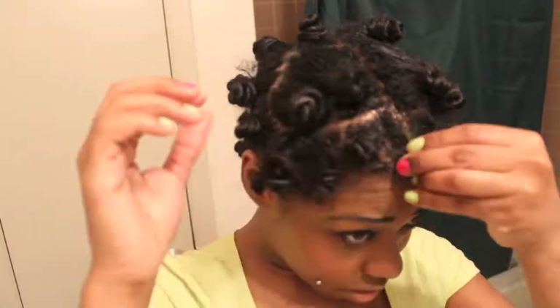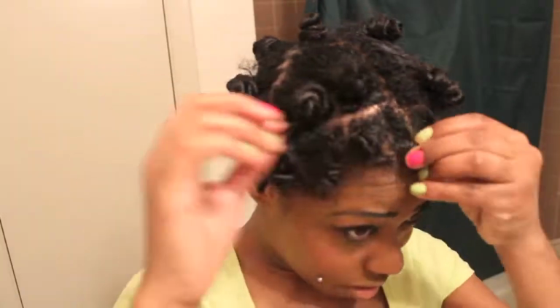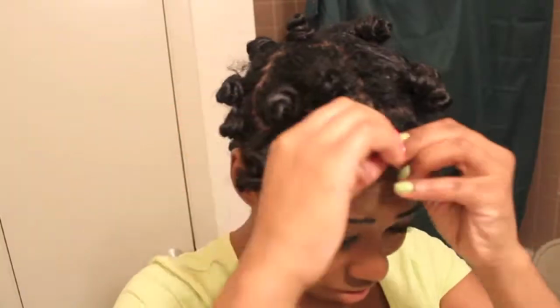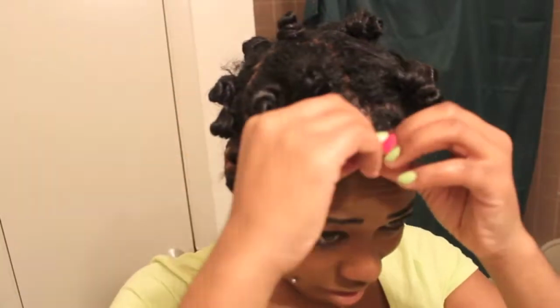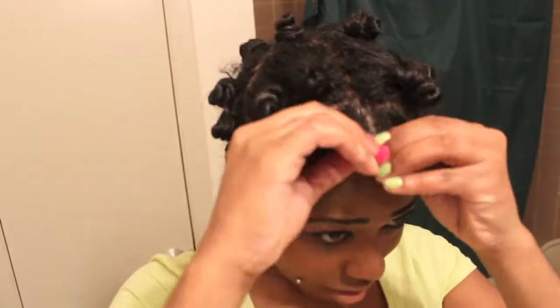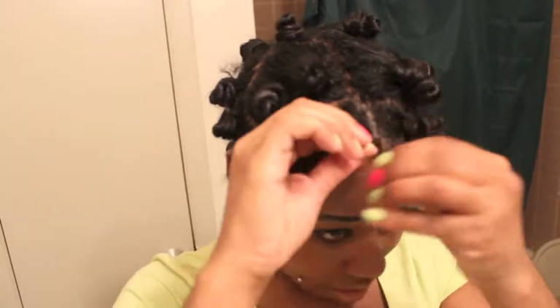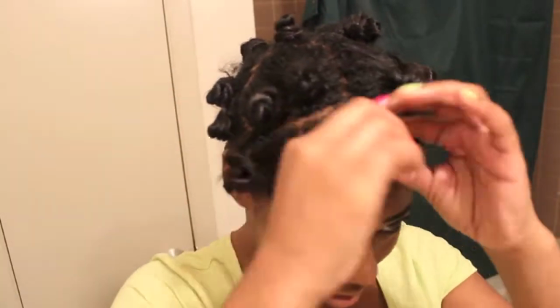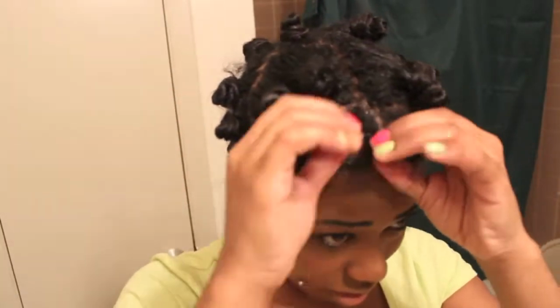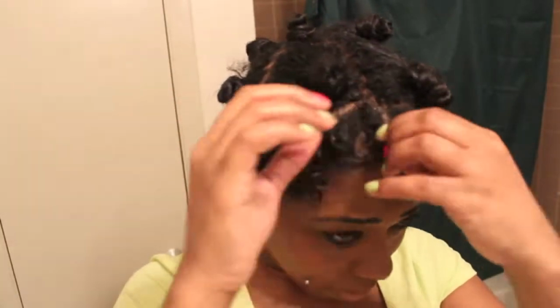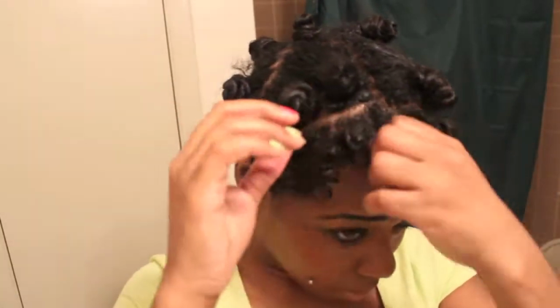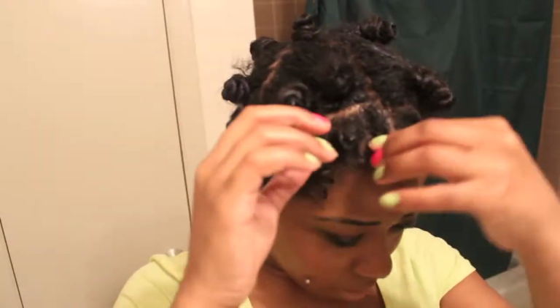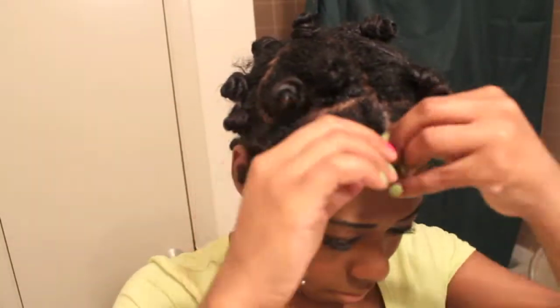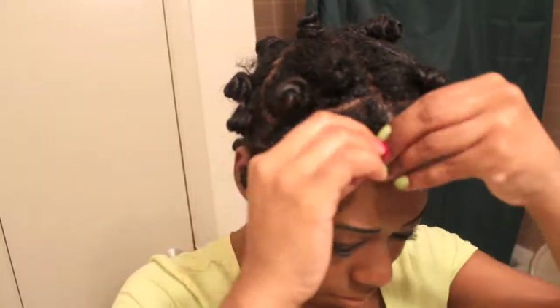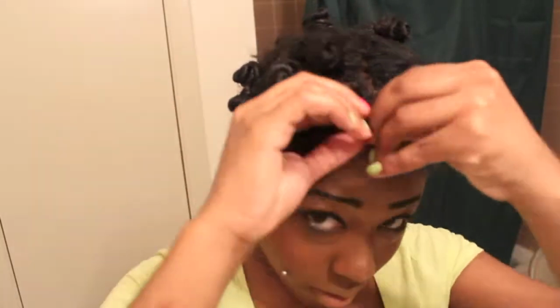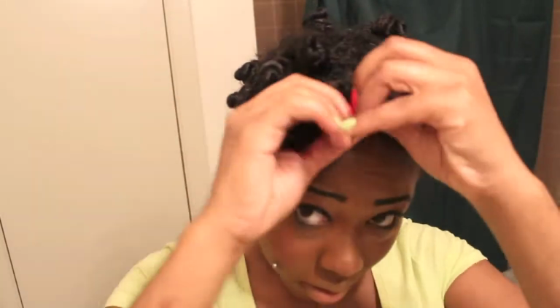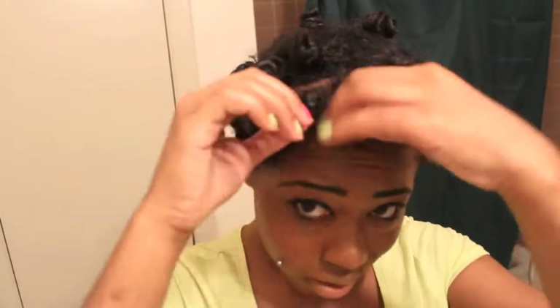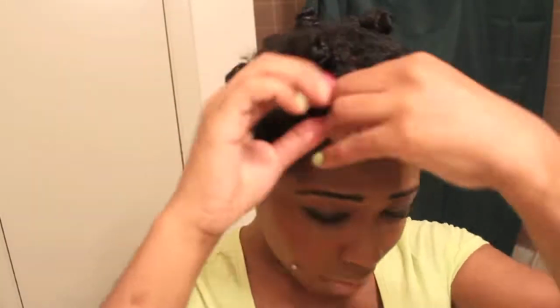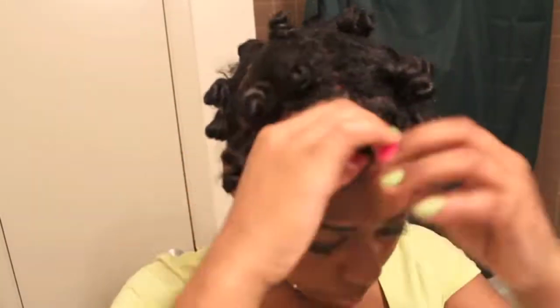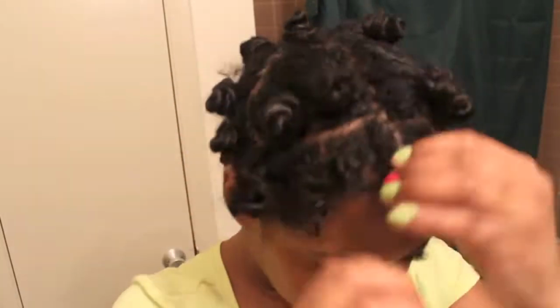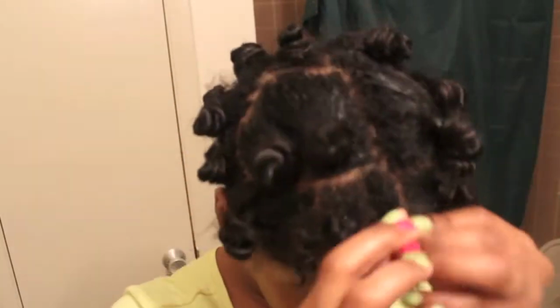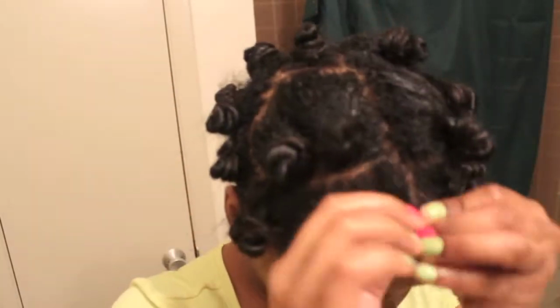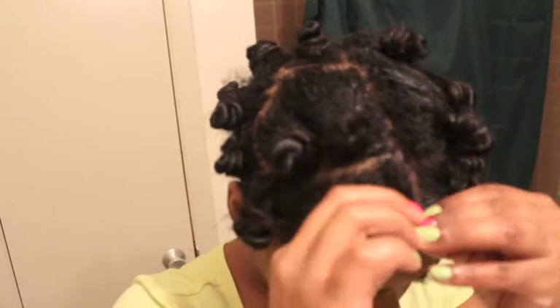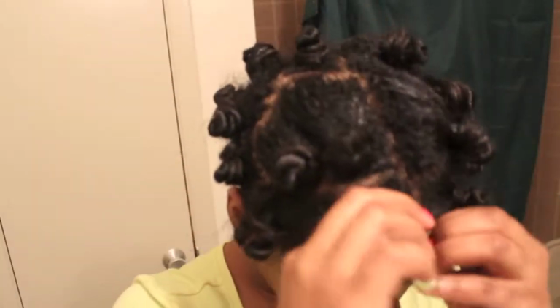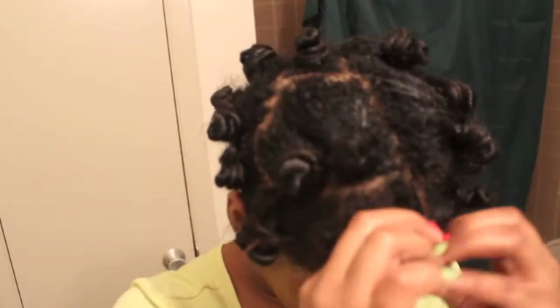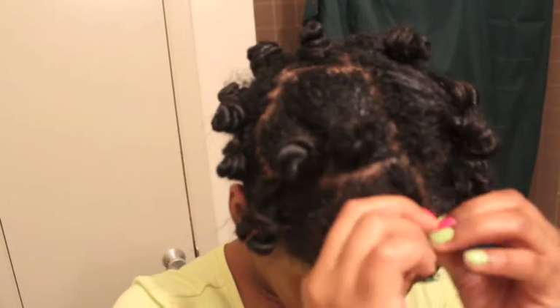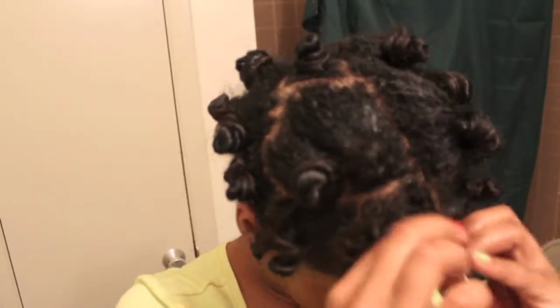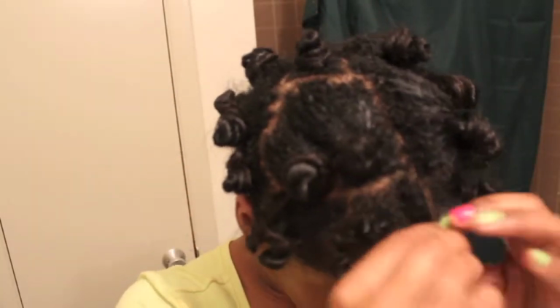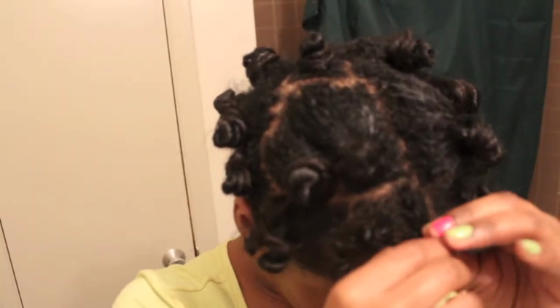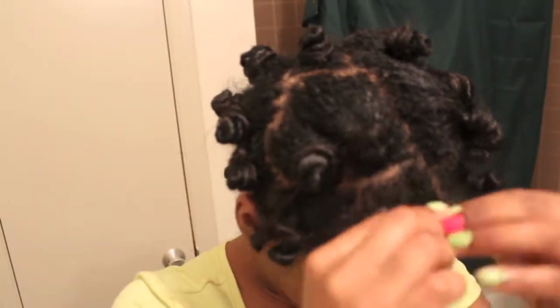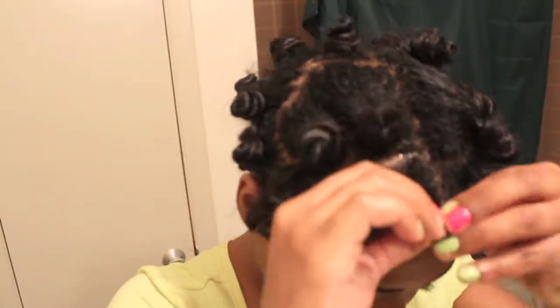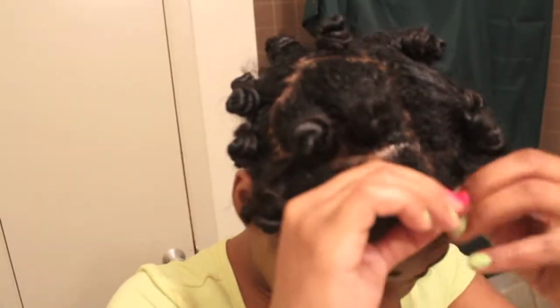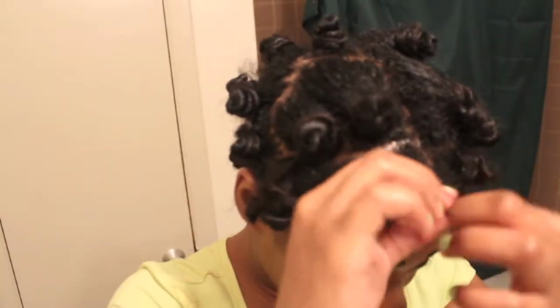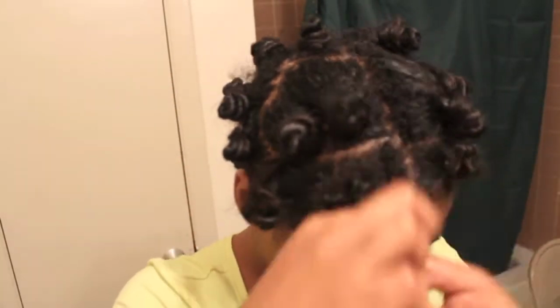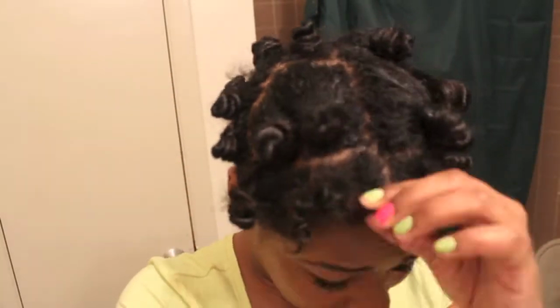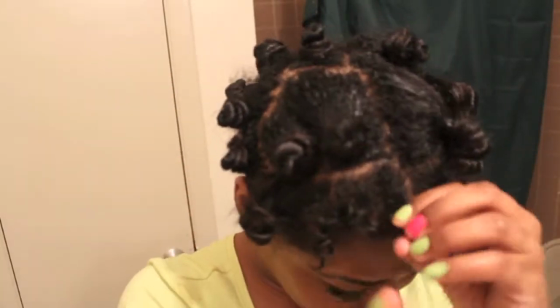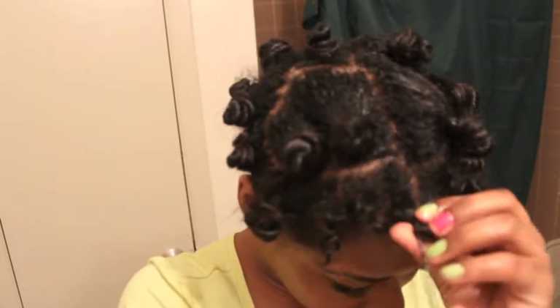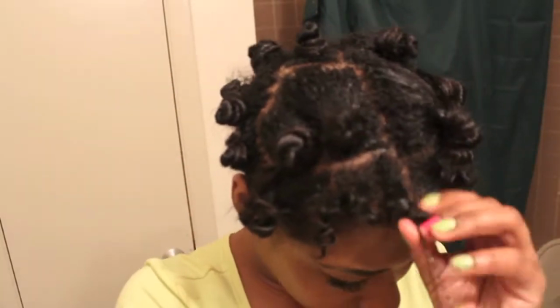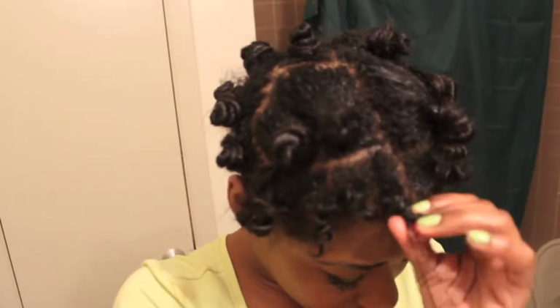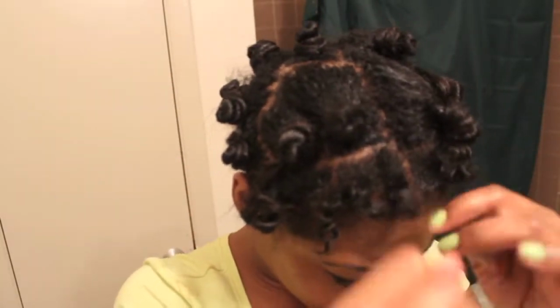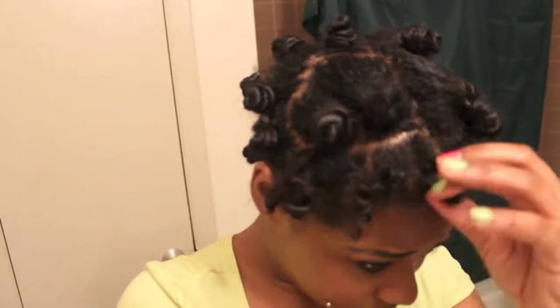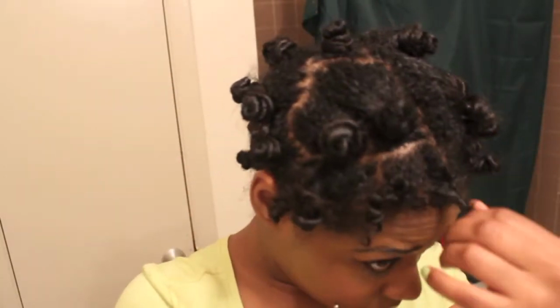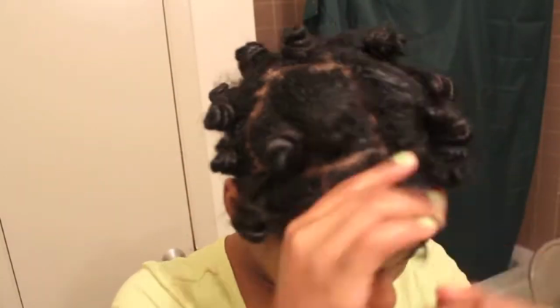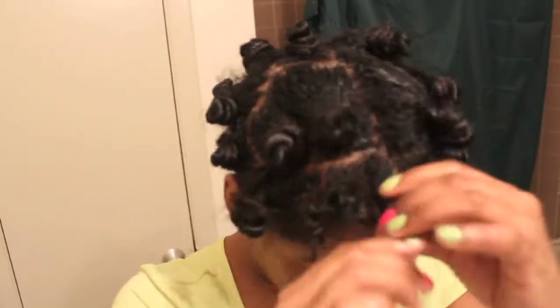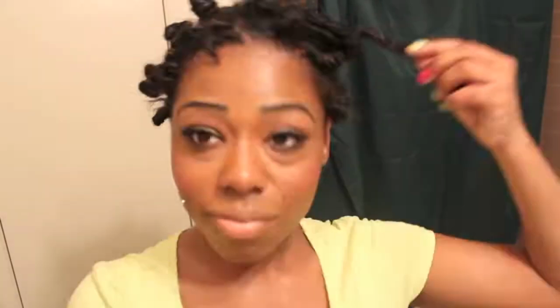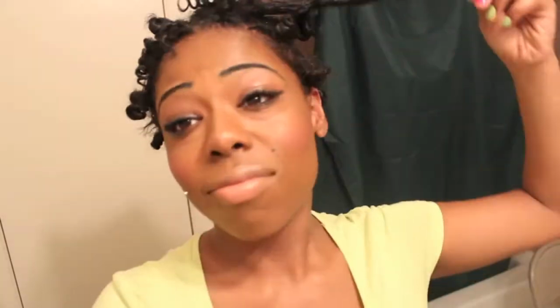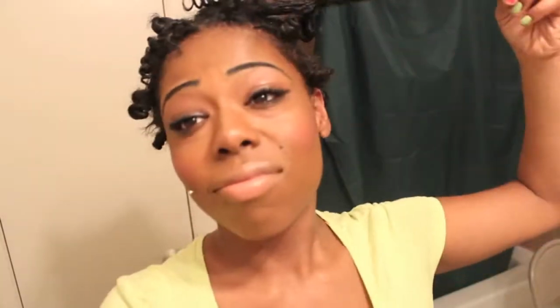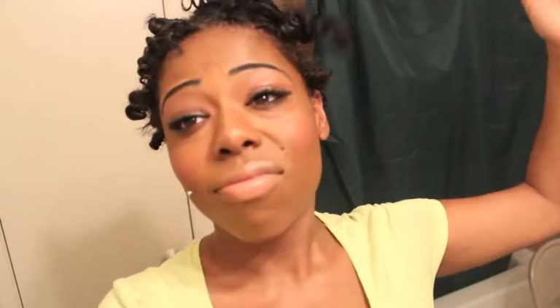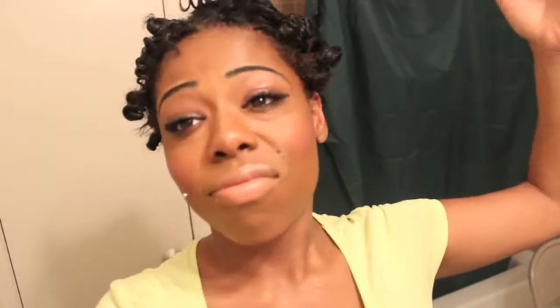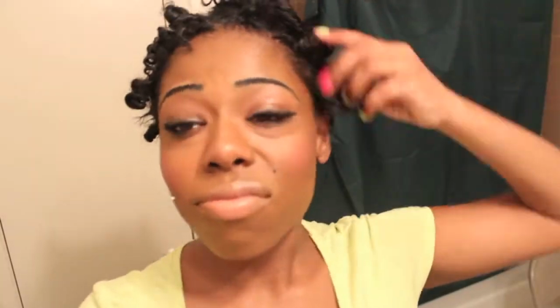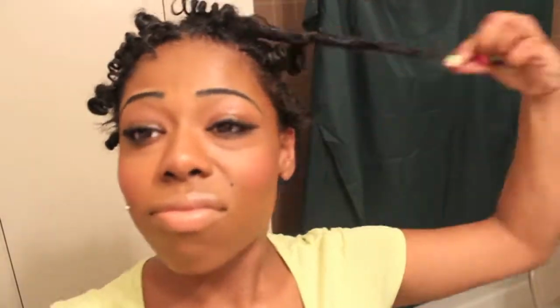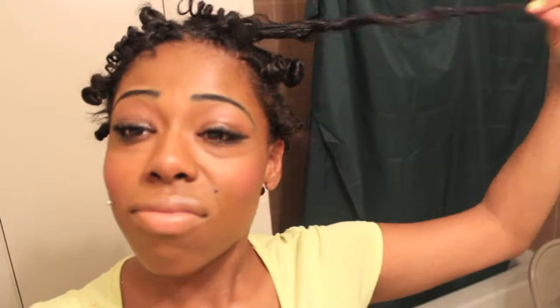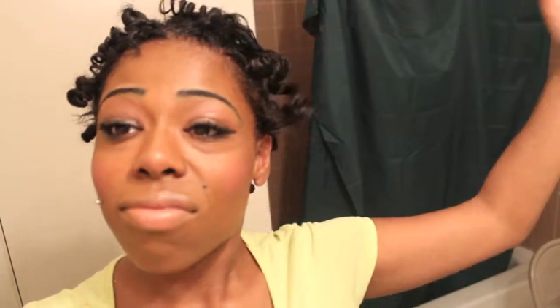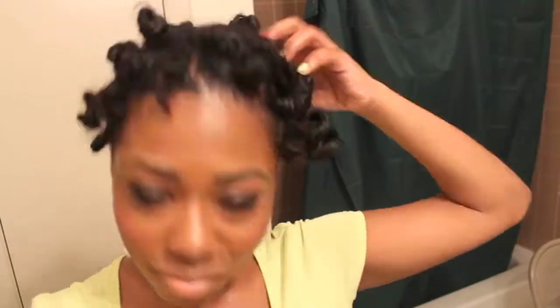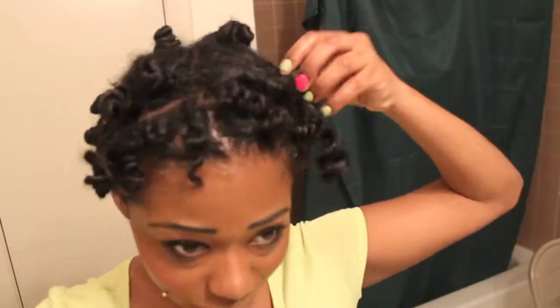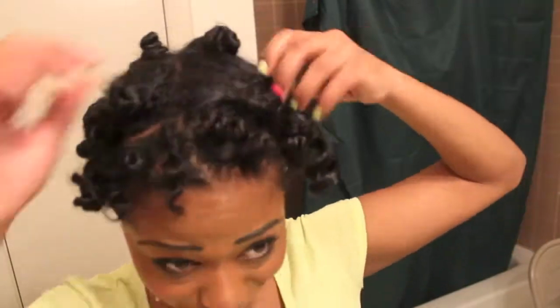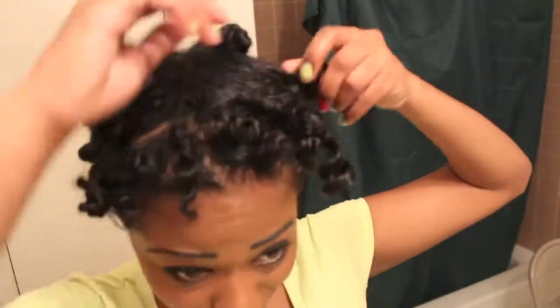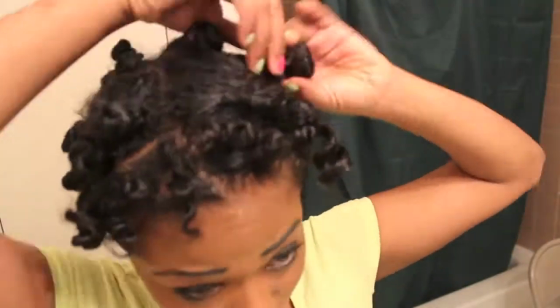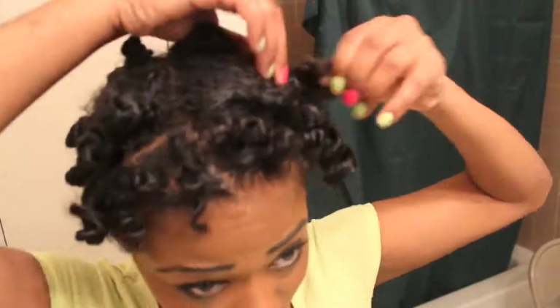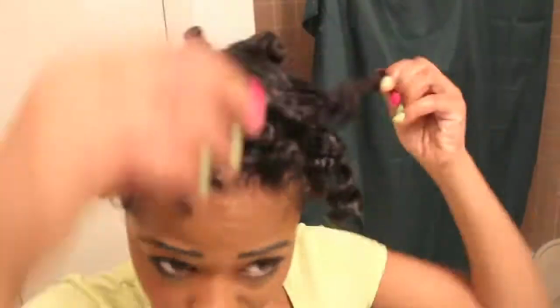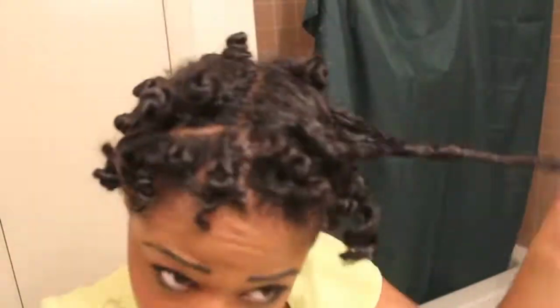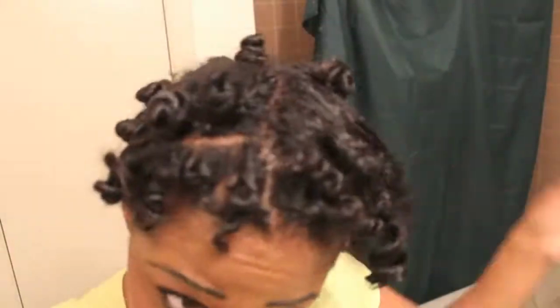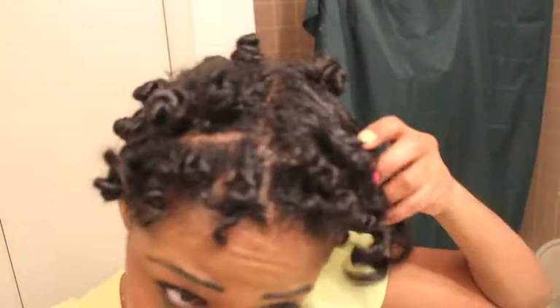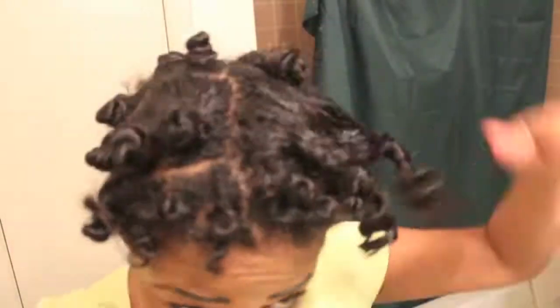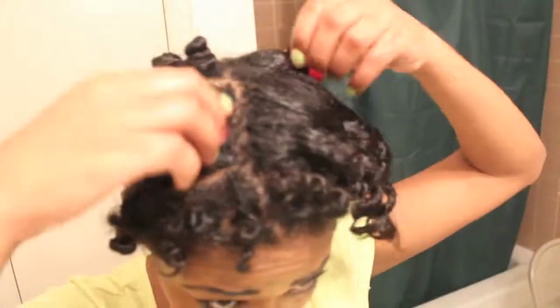As you can see I am simply taking down my bantu knots and as you can see it is curled.